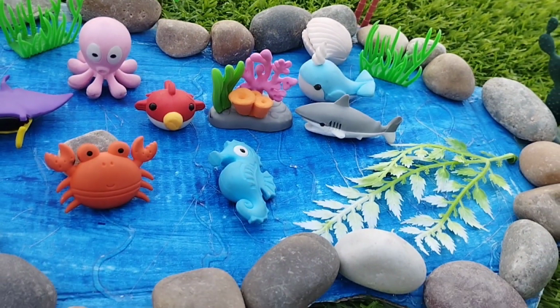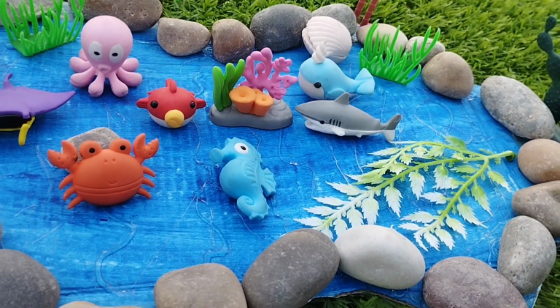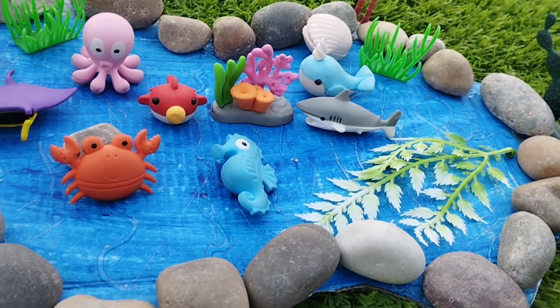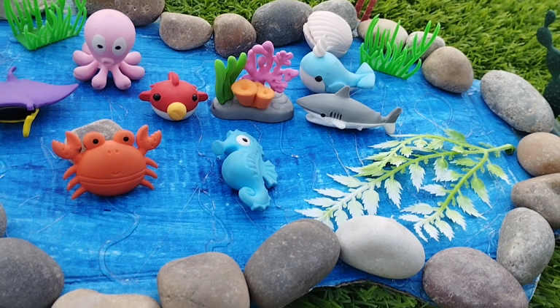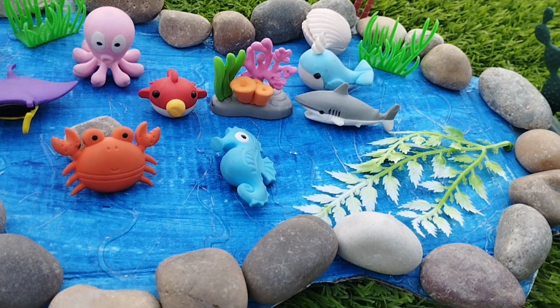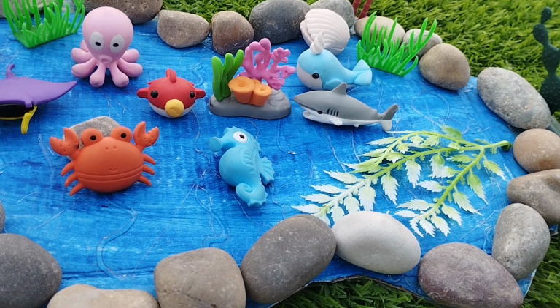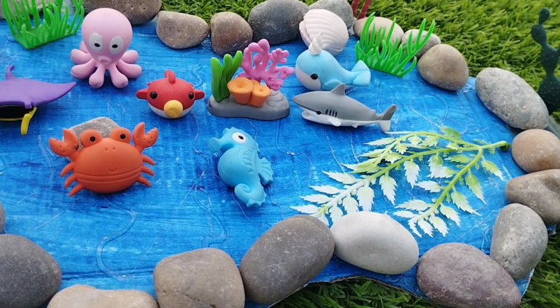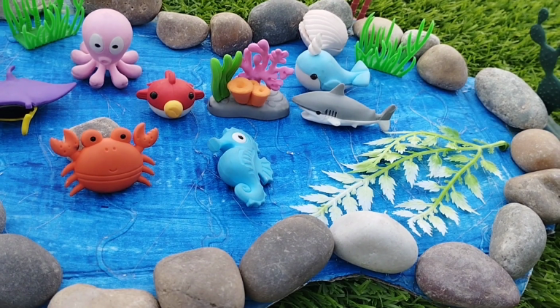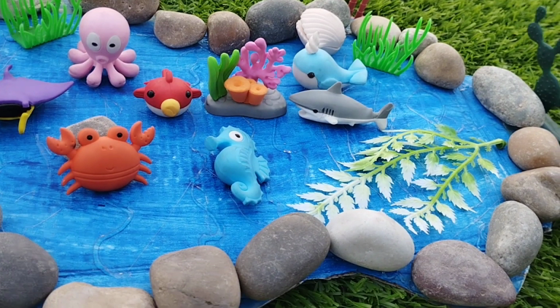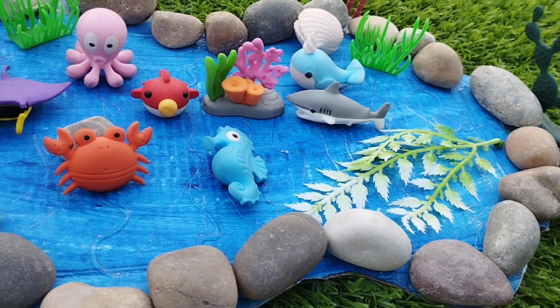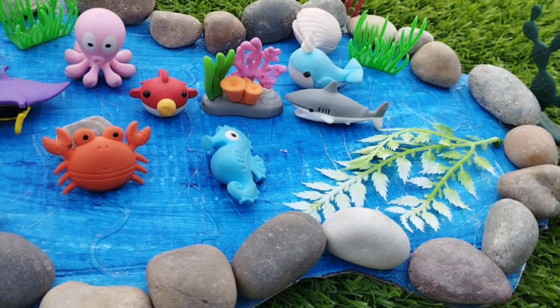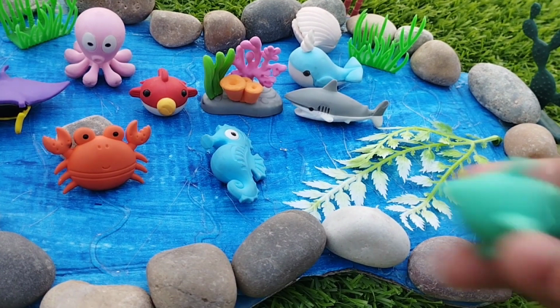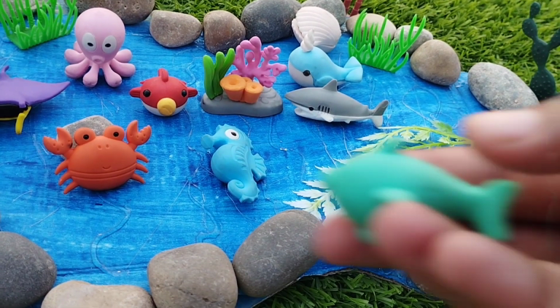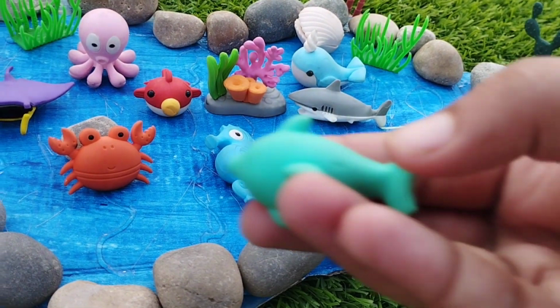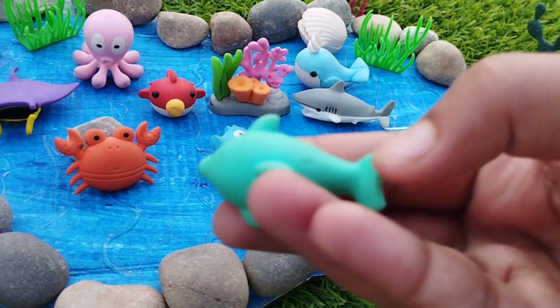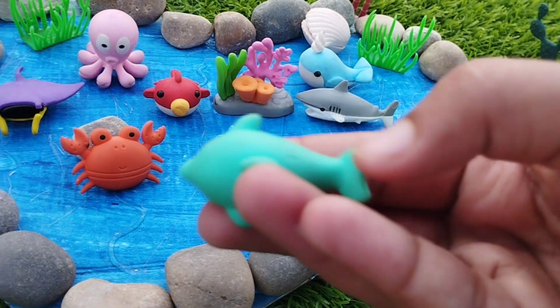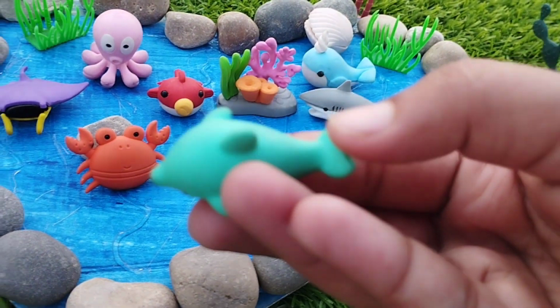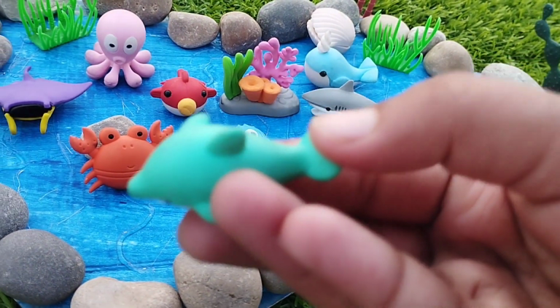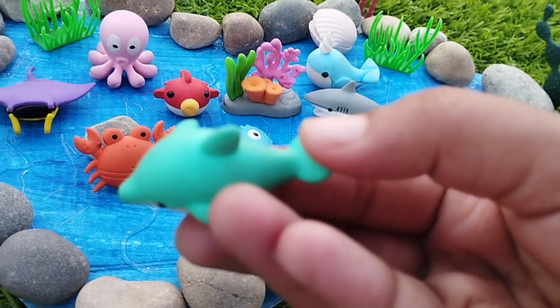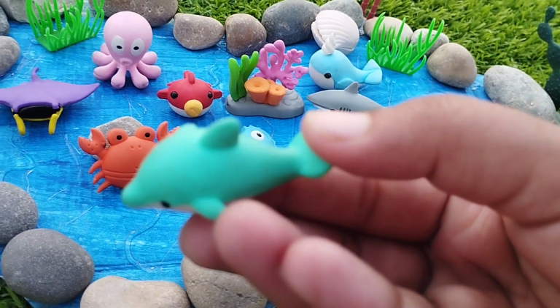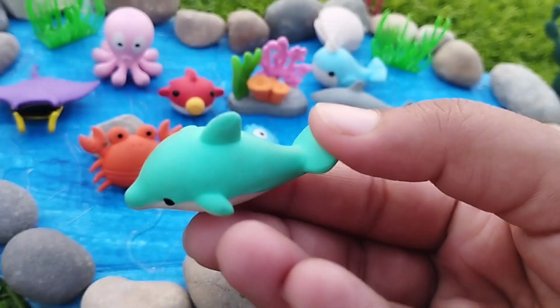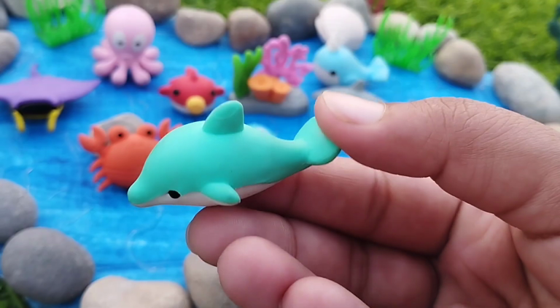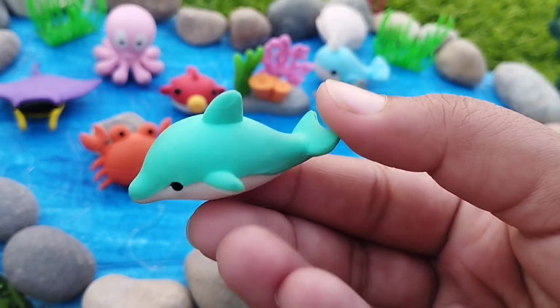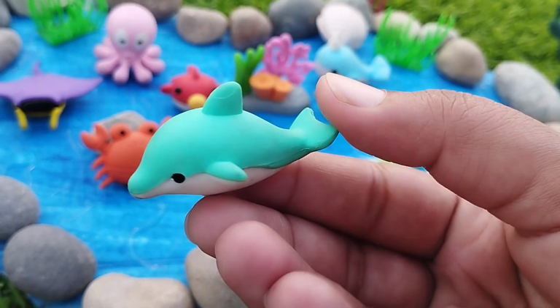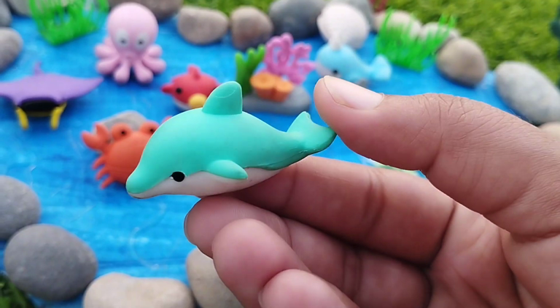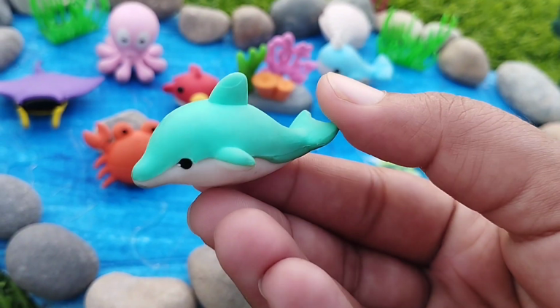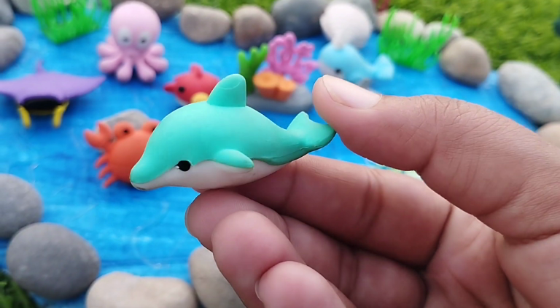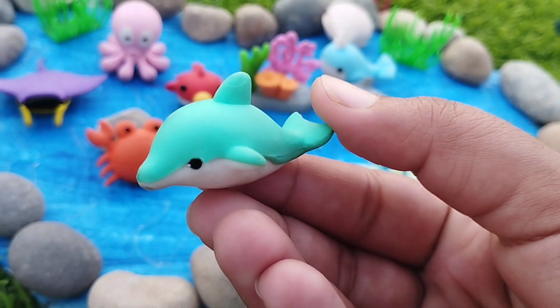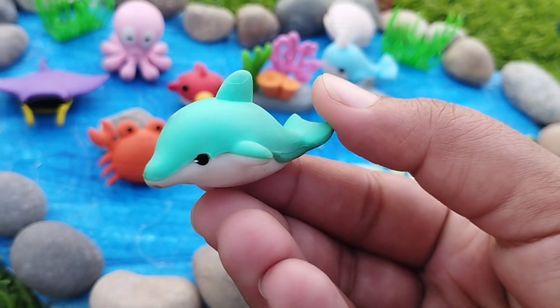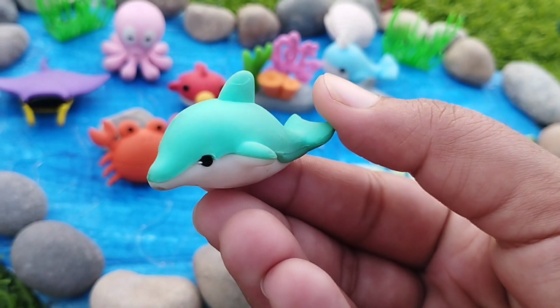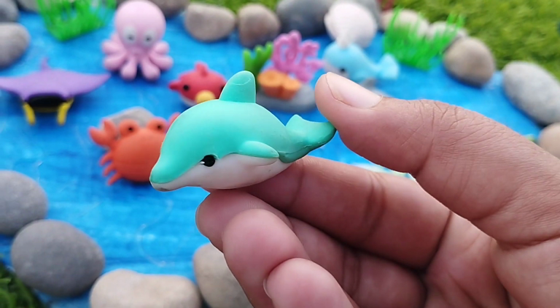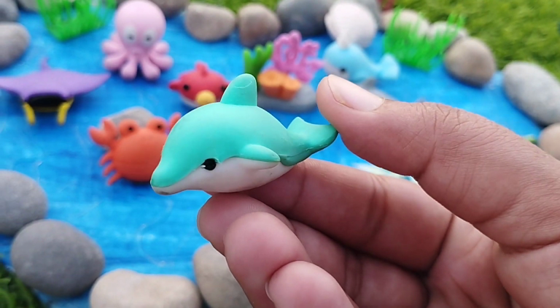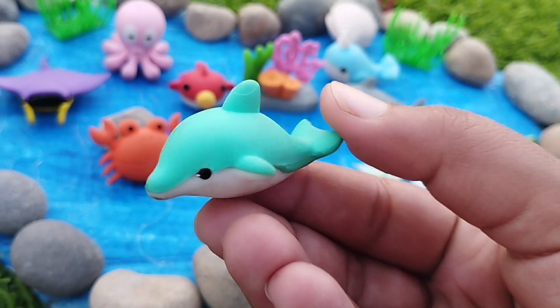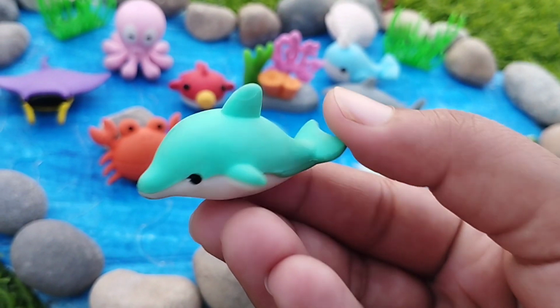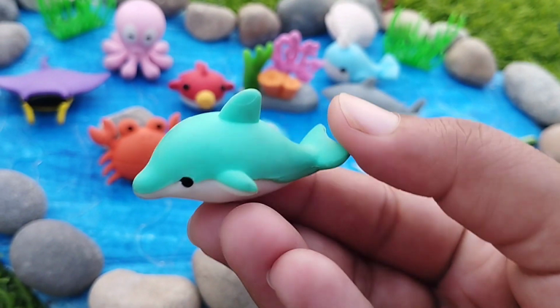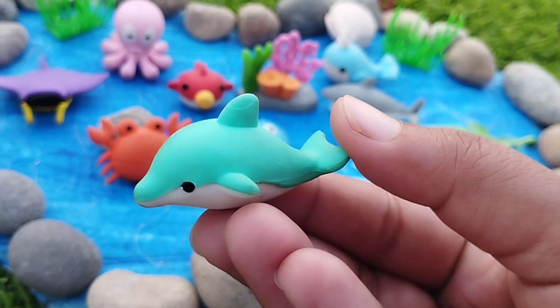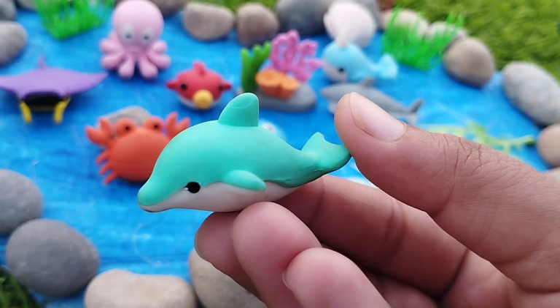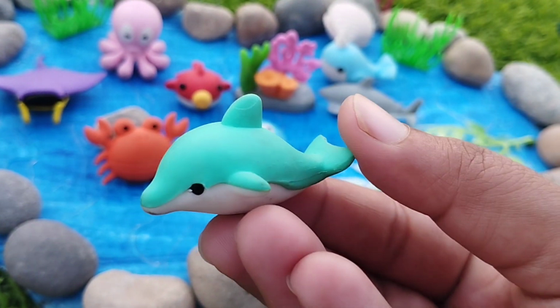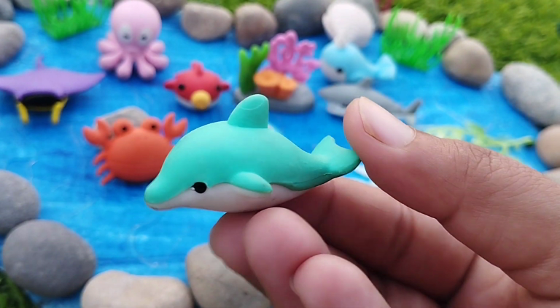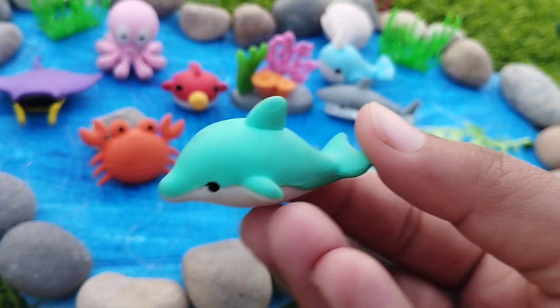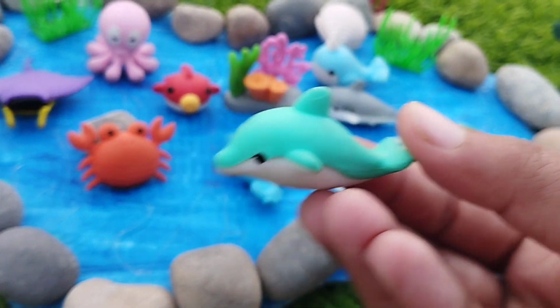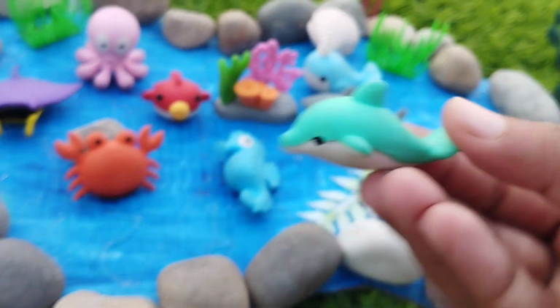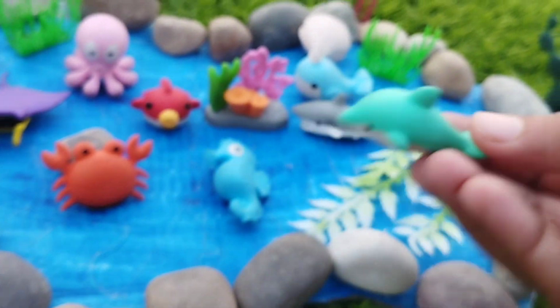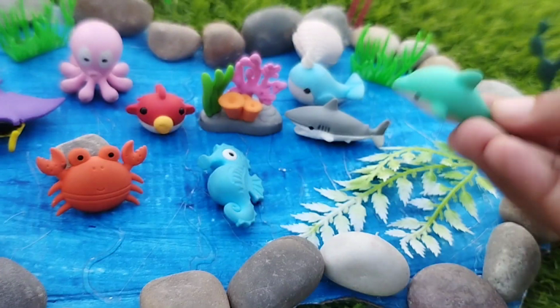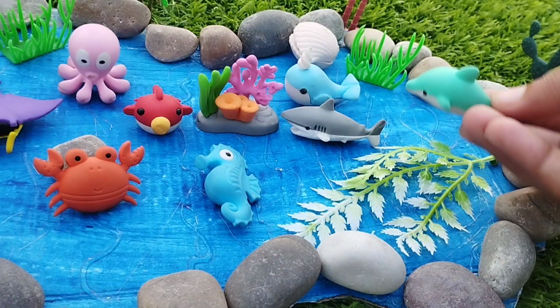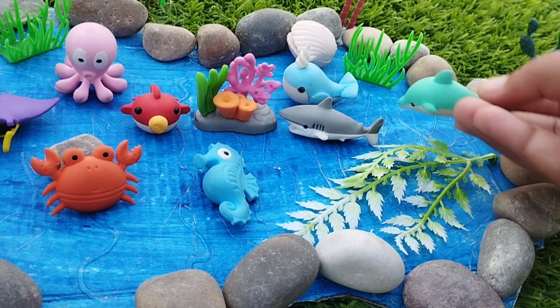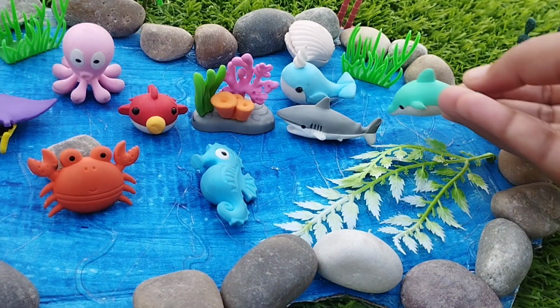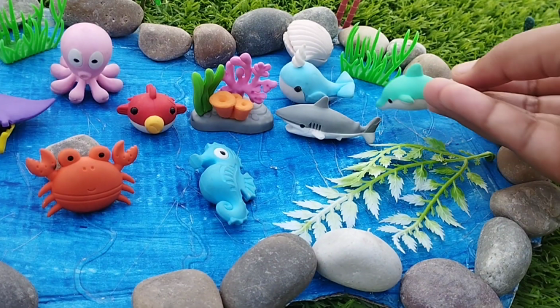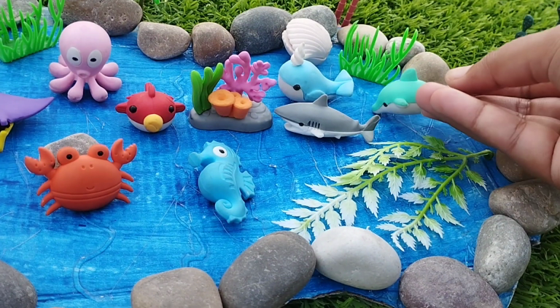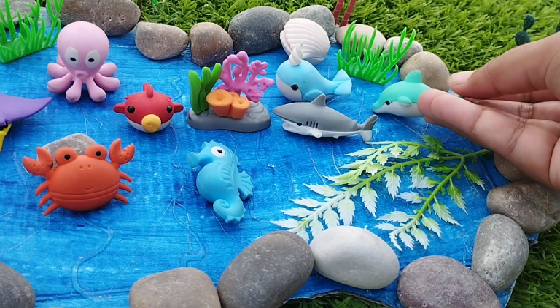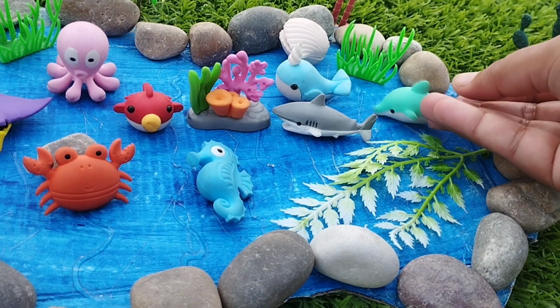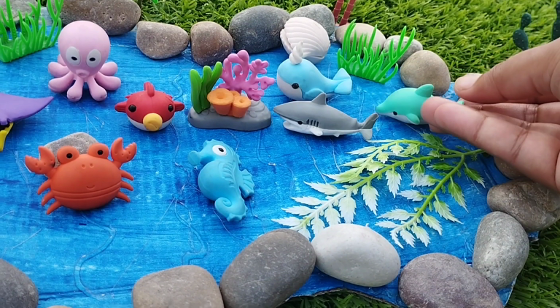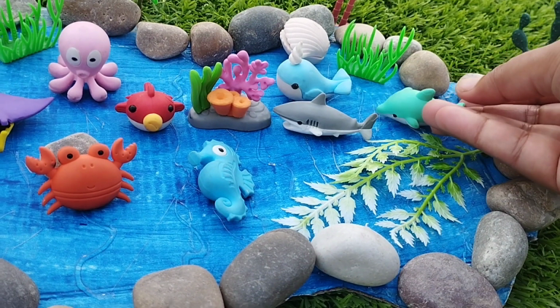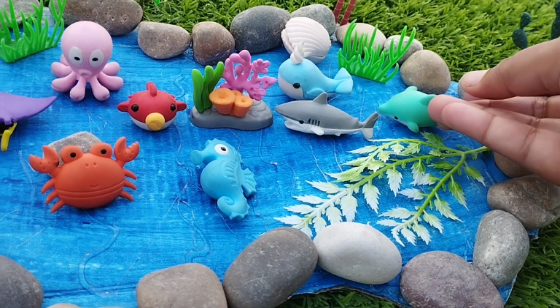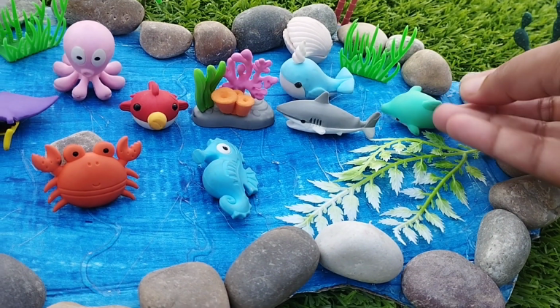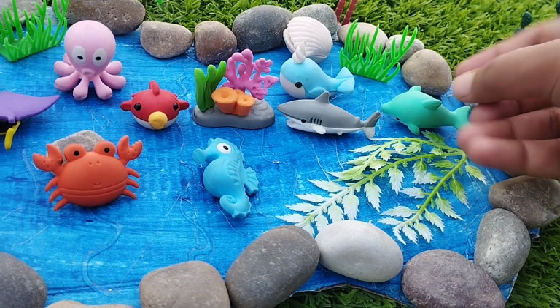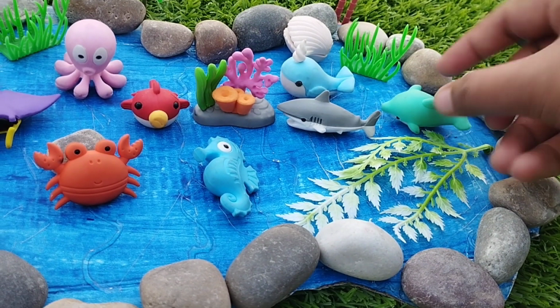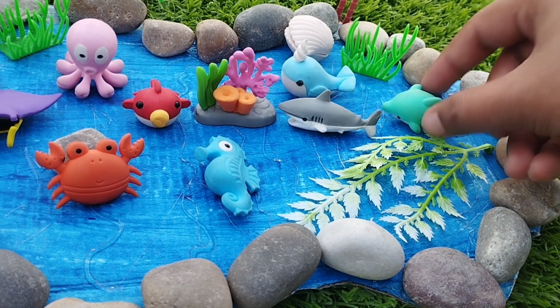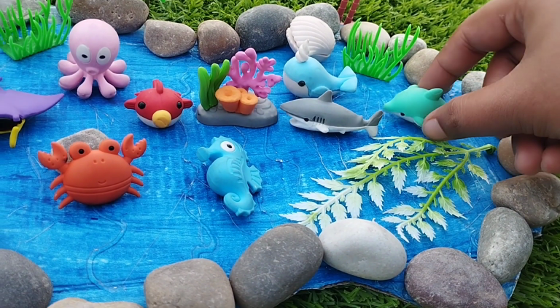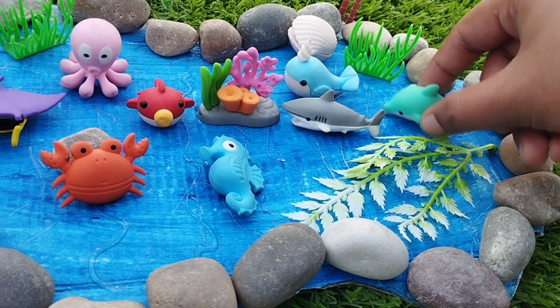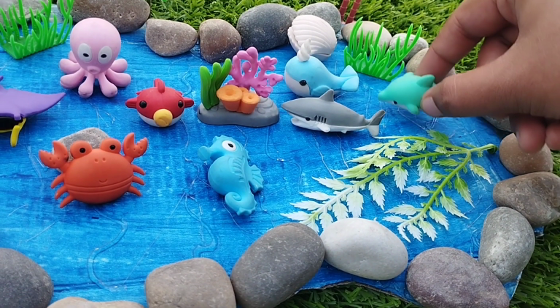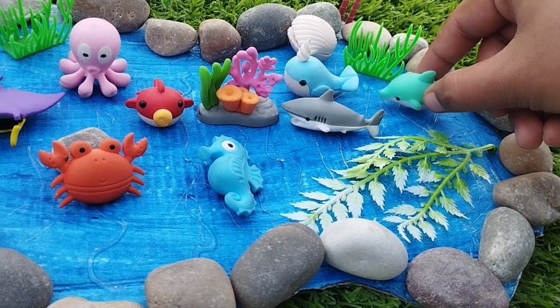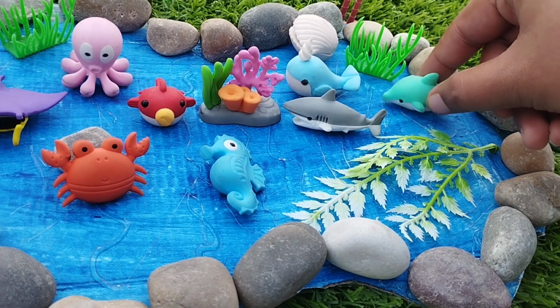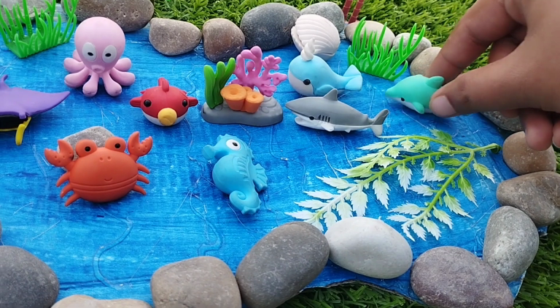The next sea animal is a dolphin. This is a dolphin.